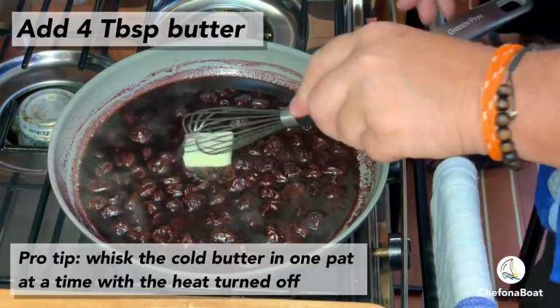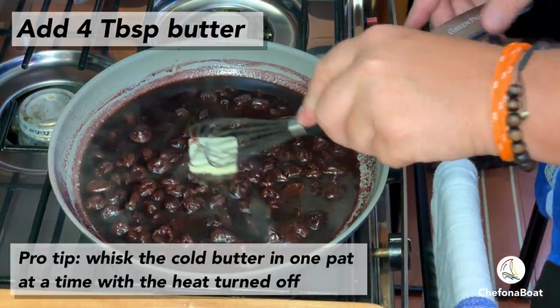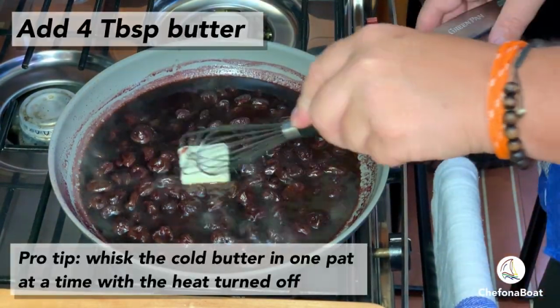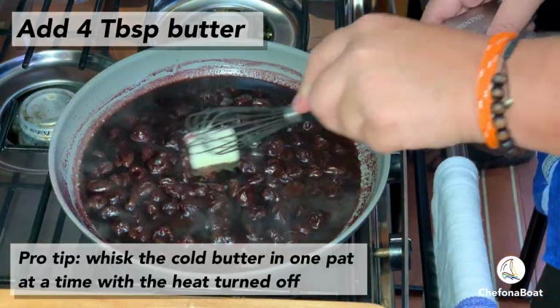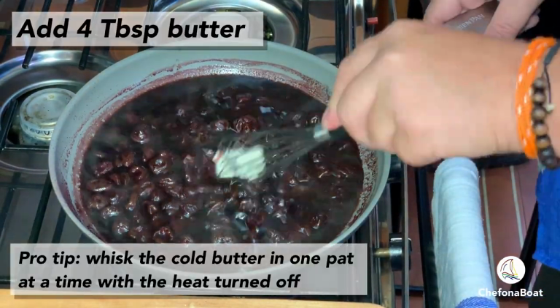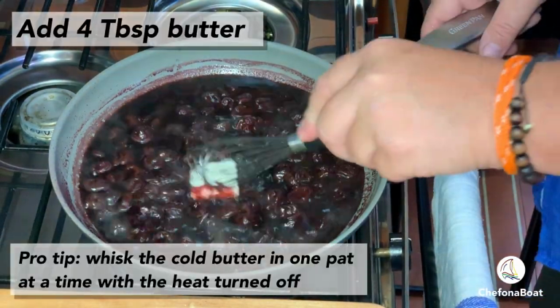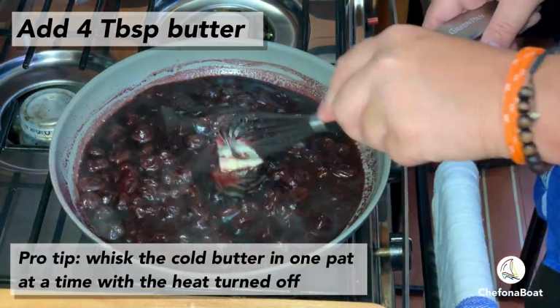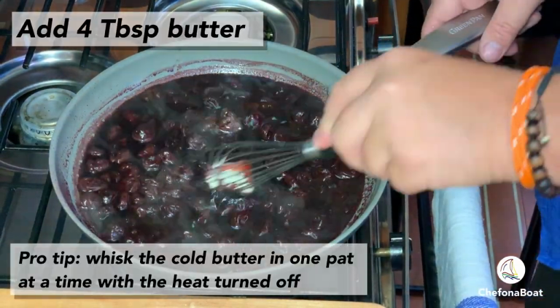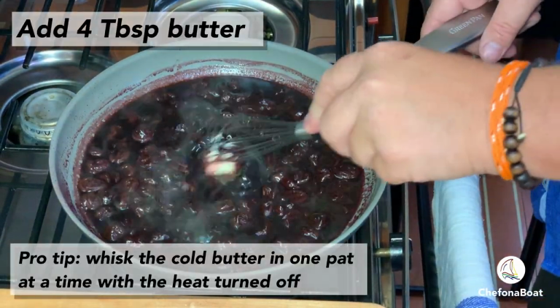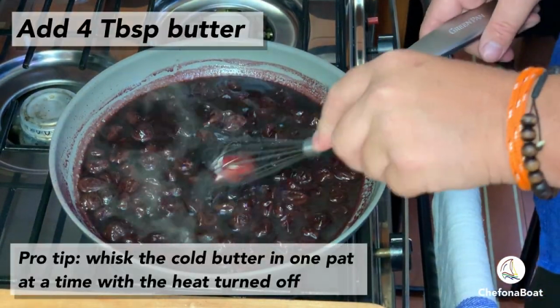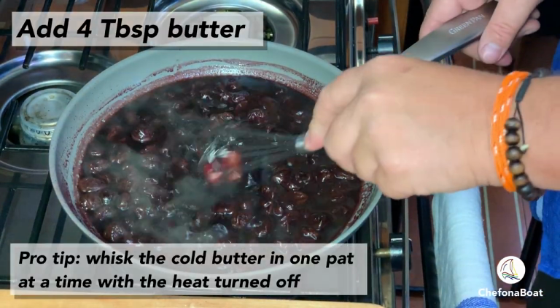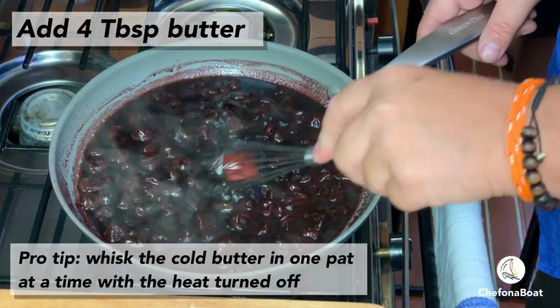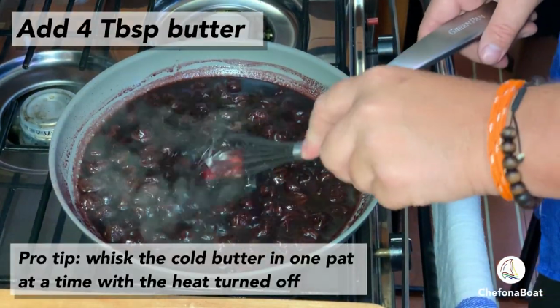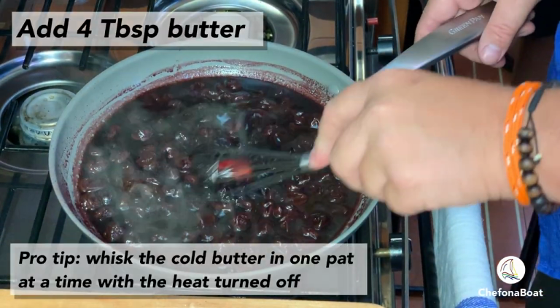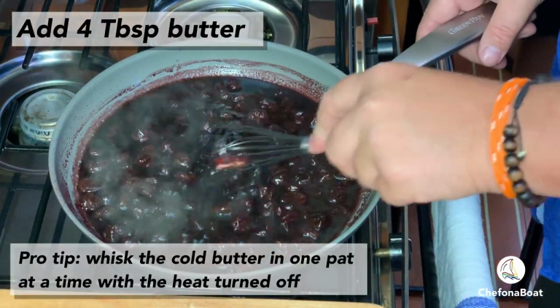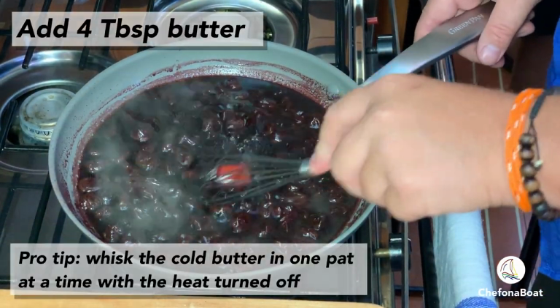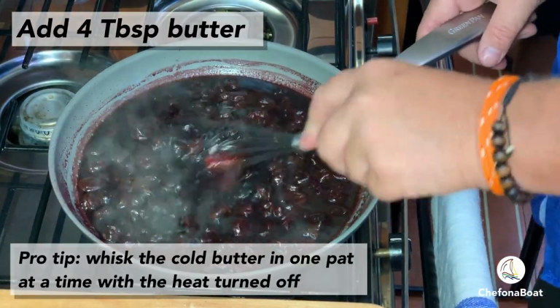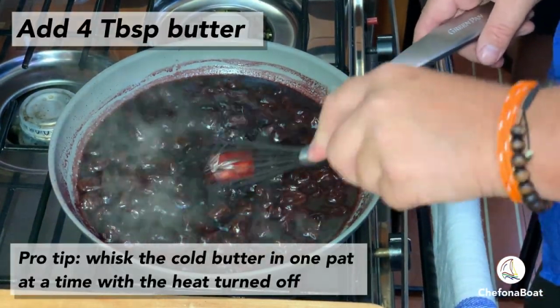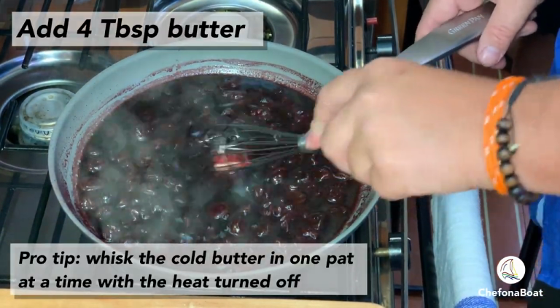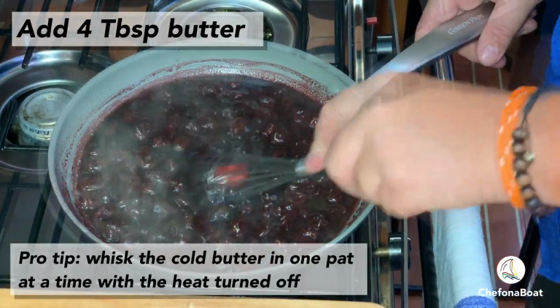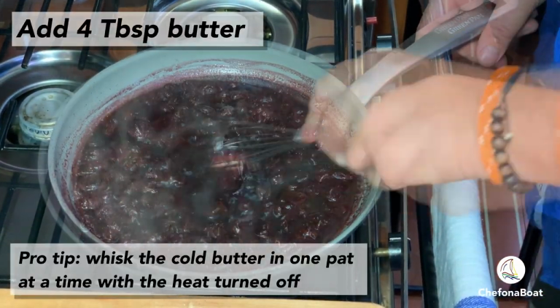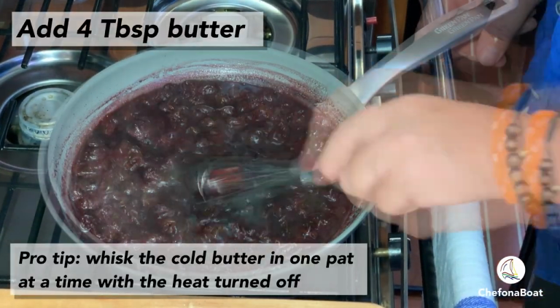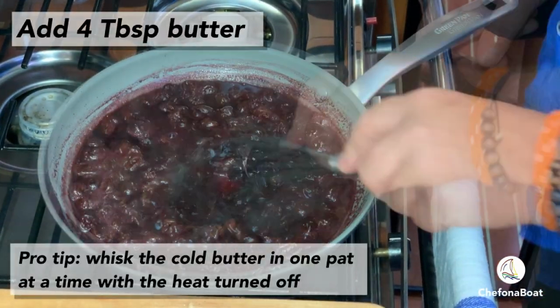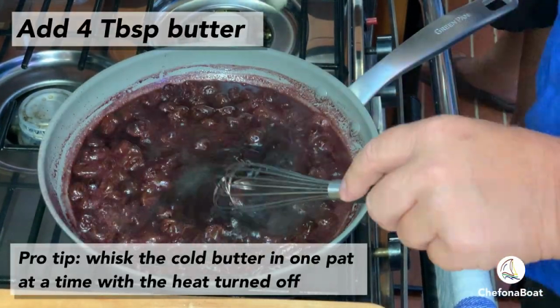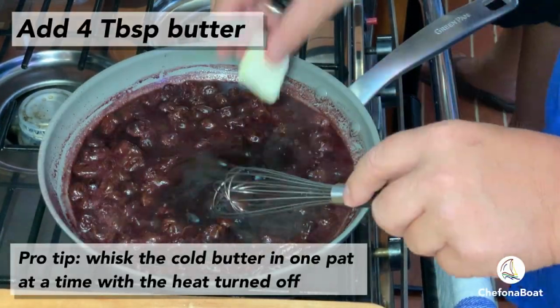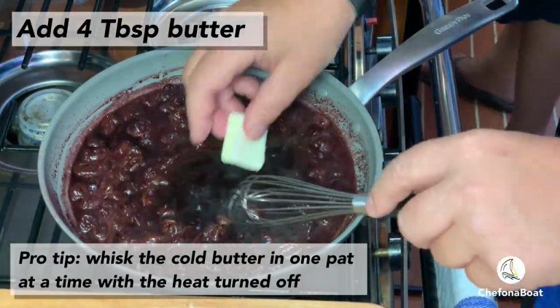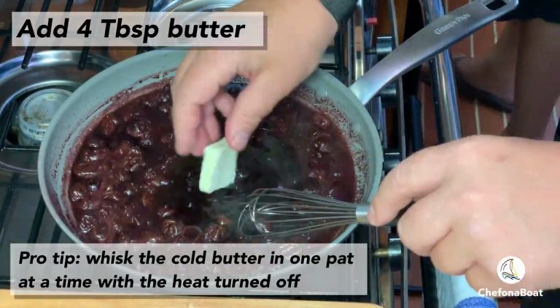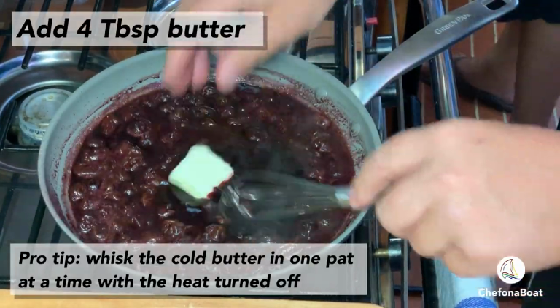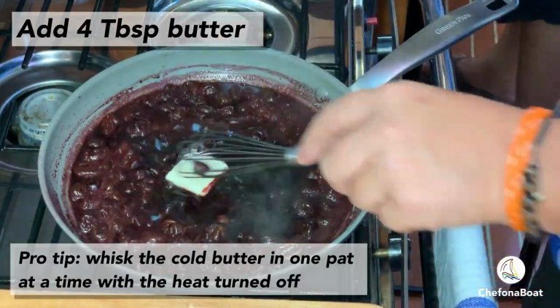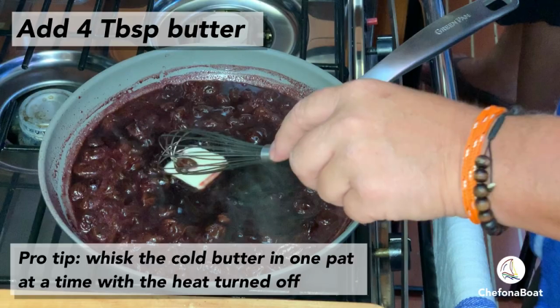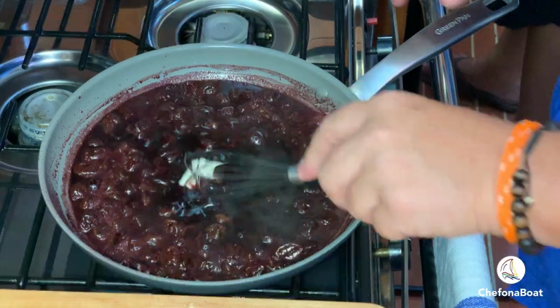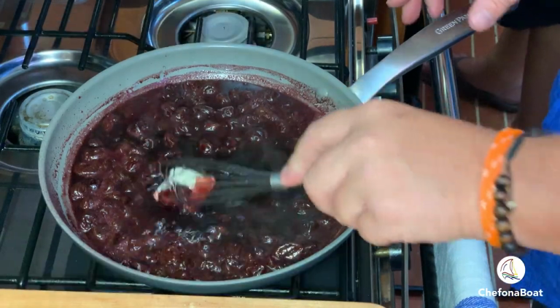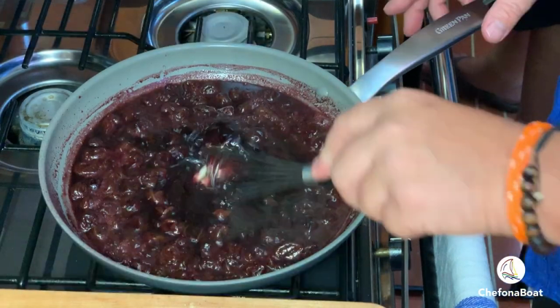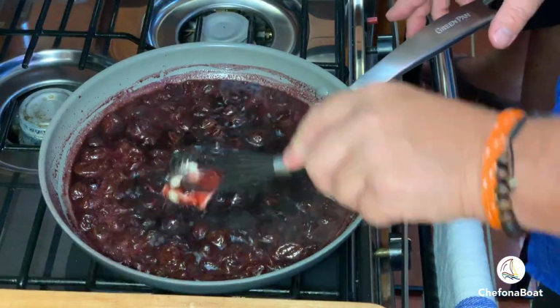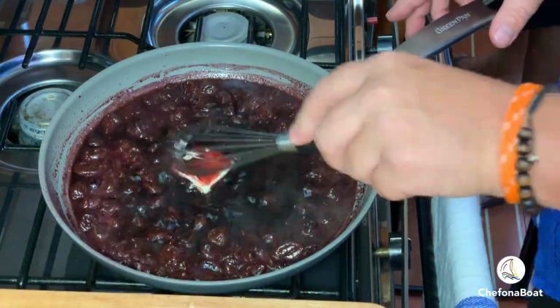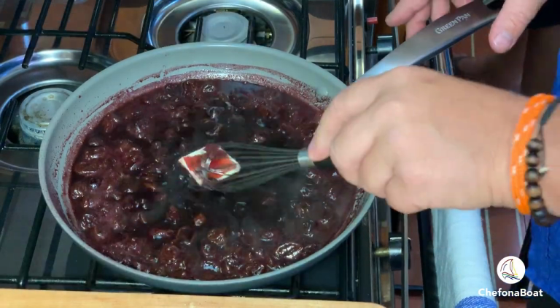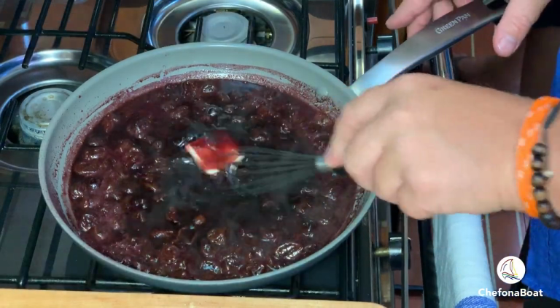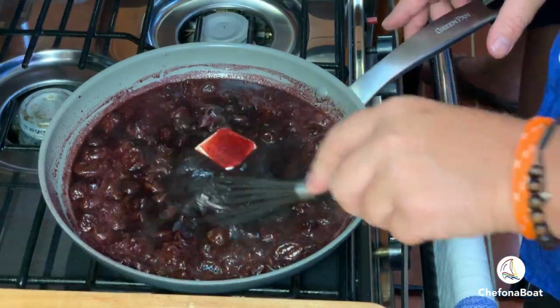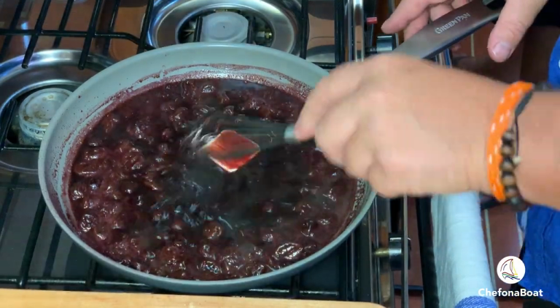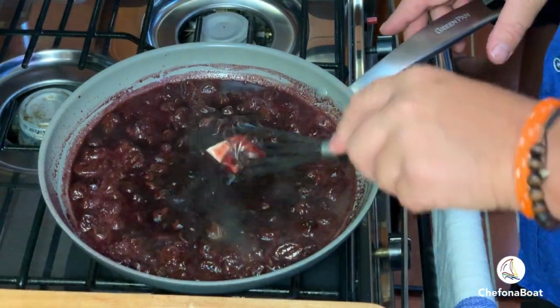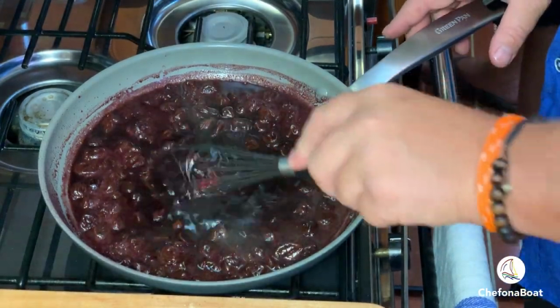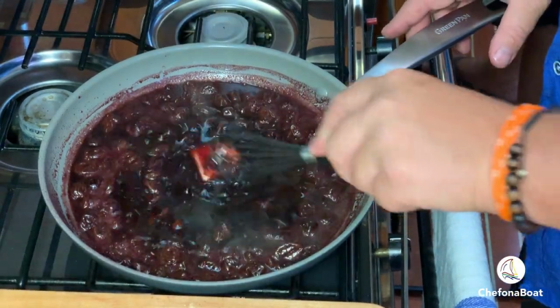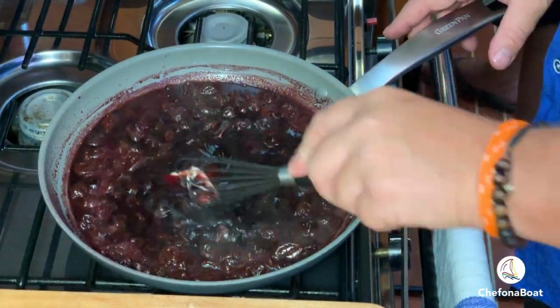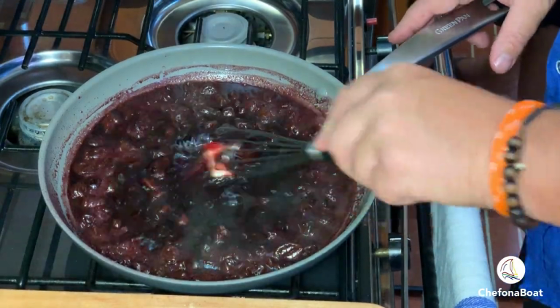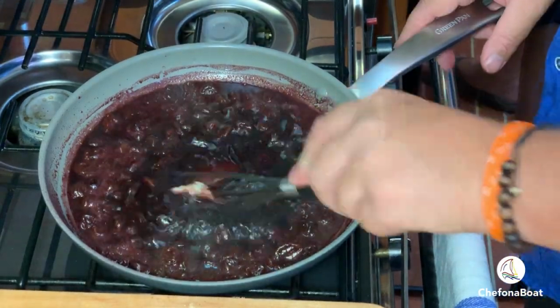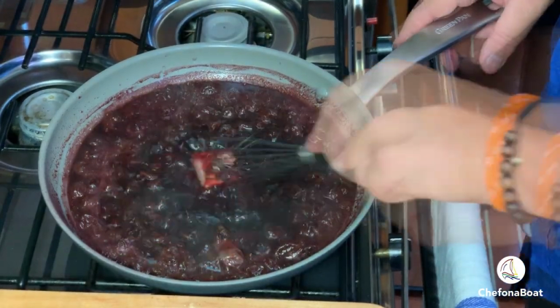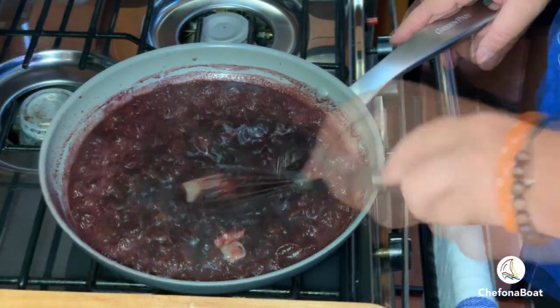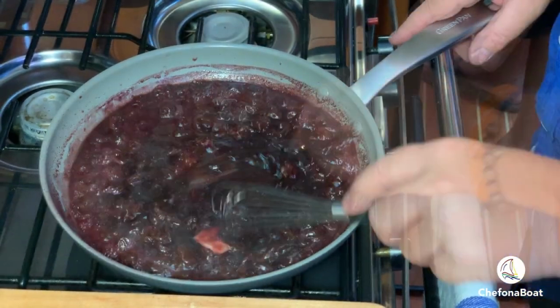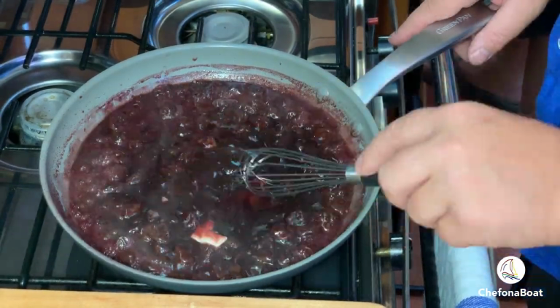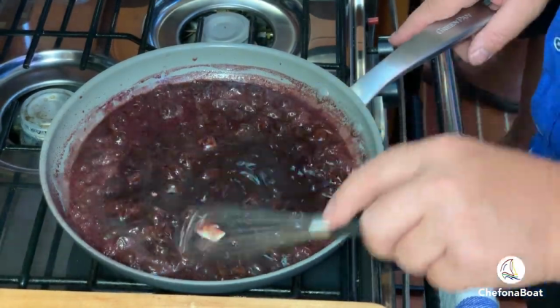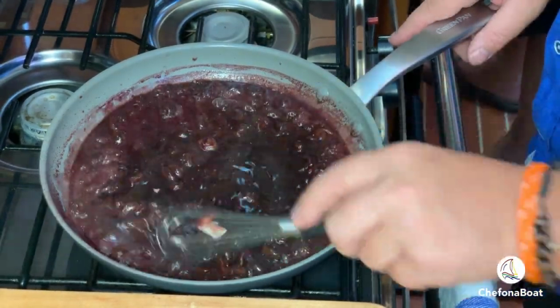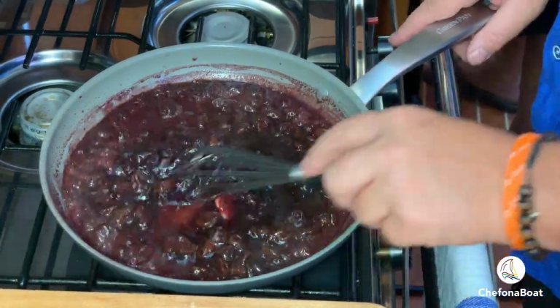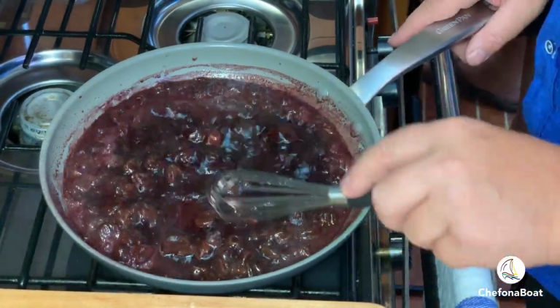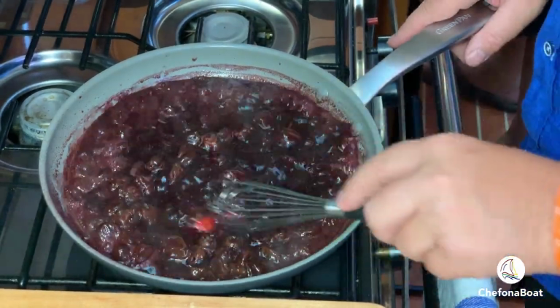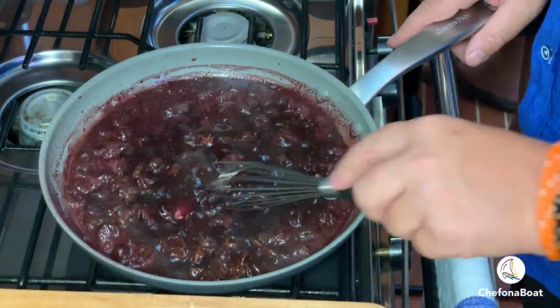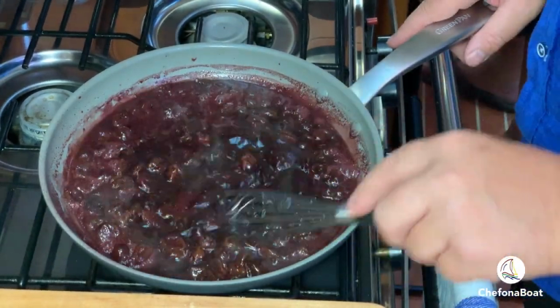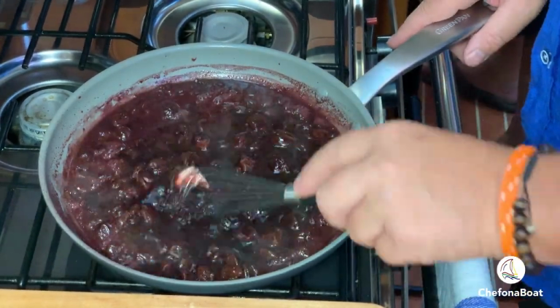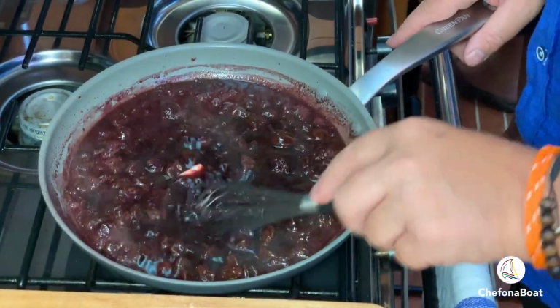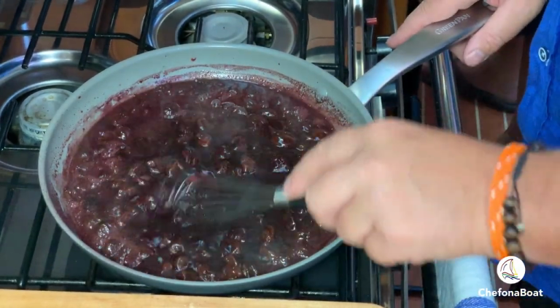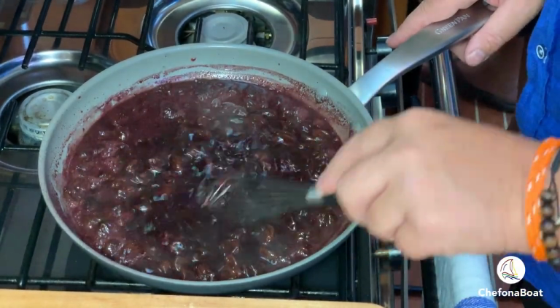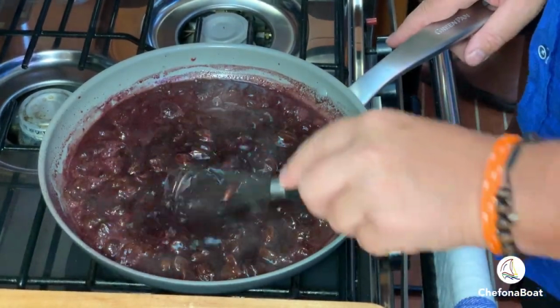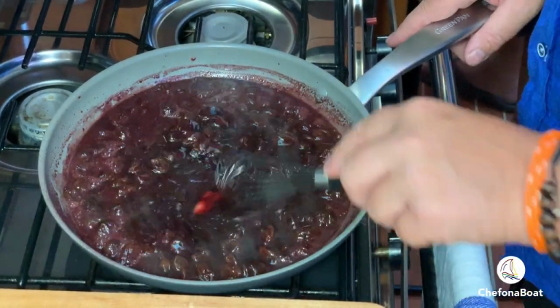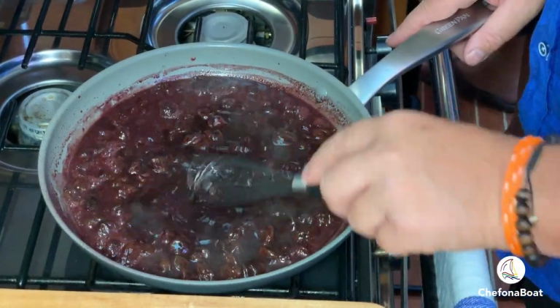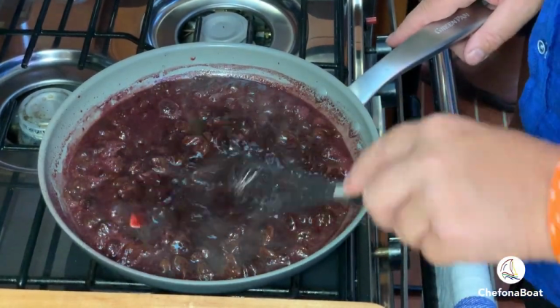When making a beurre blanc, beurre rouge, or other butter-based sauce, you want to whisk the cold butter in one pat at a time with the heat off.